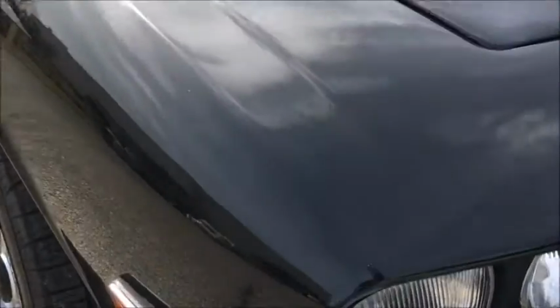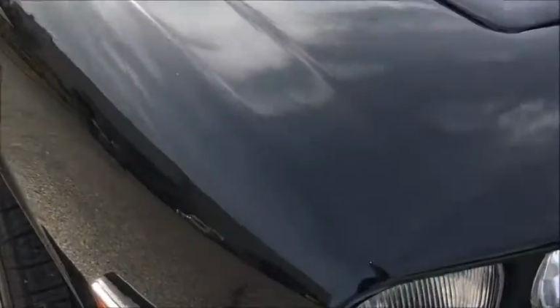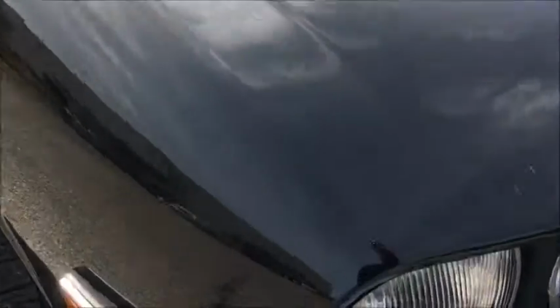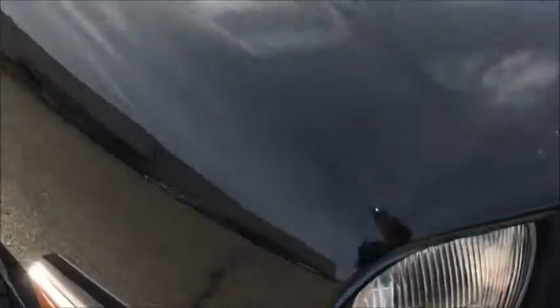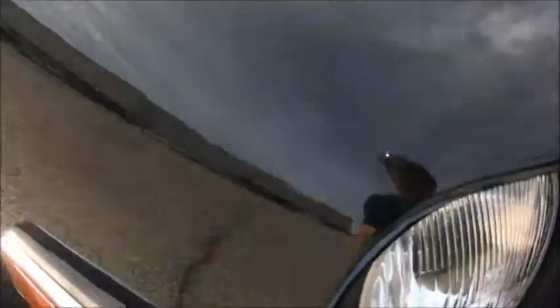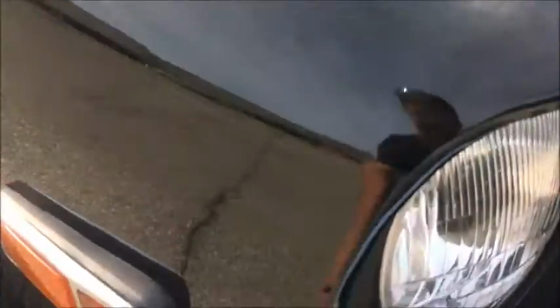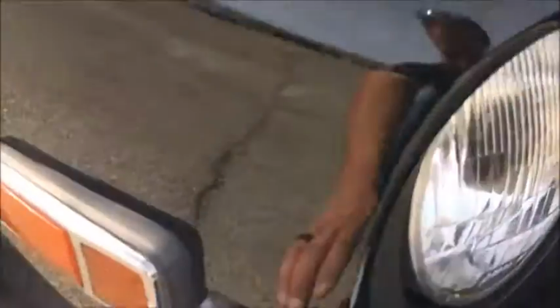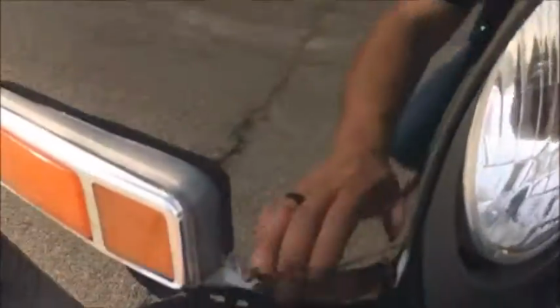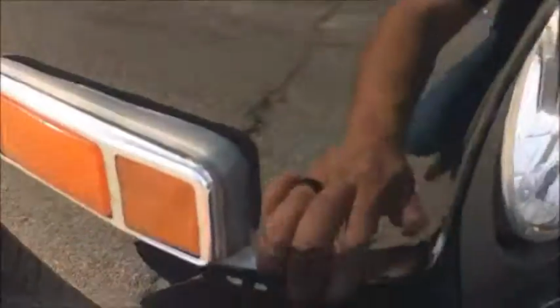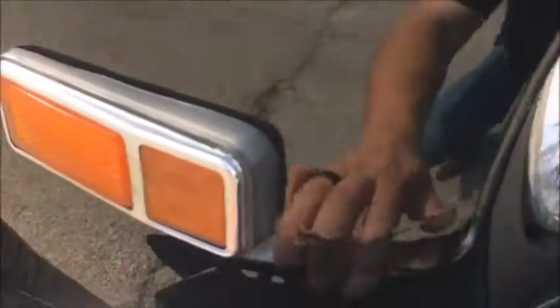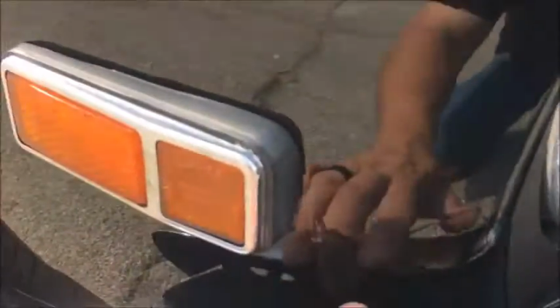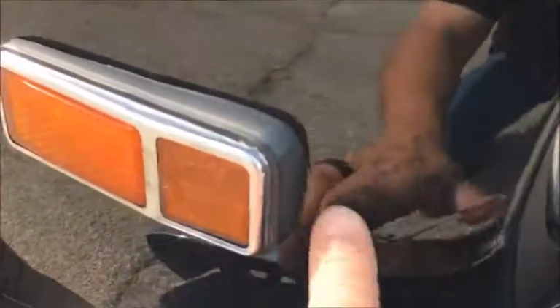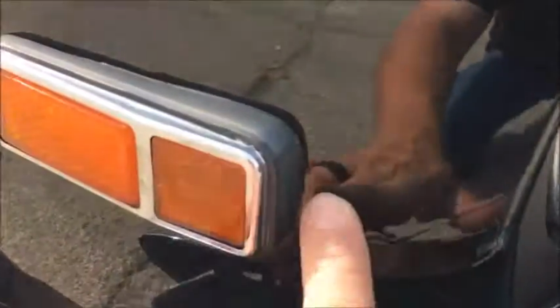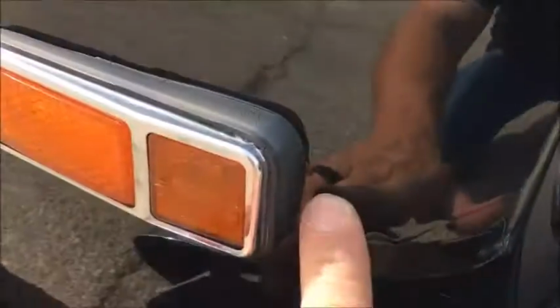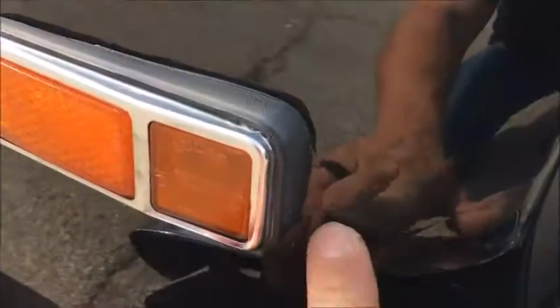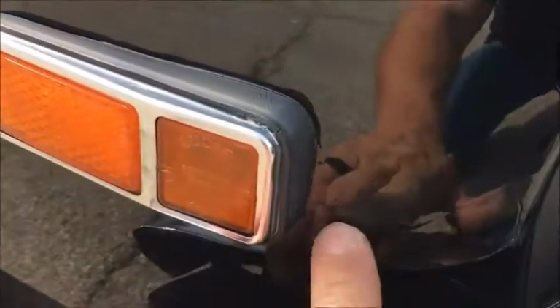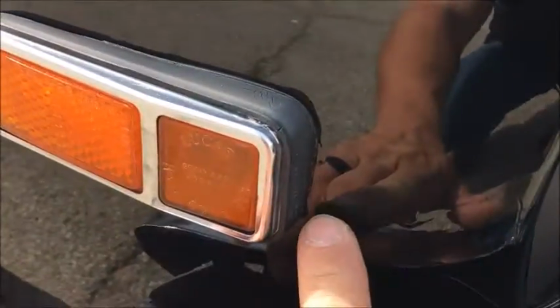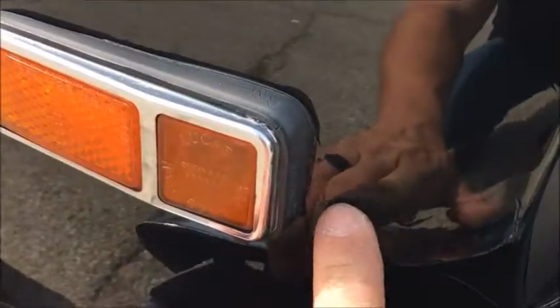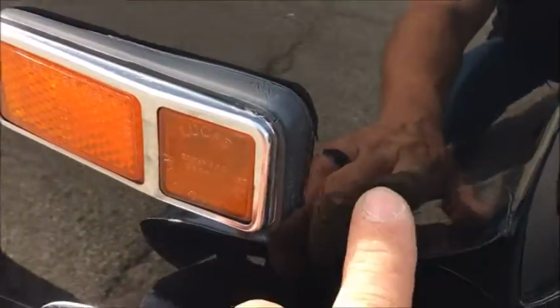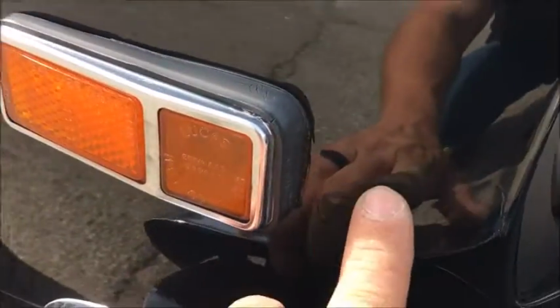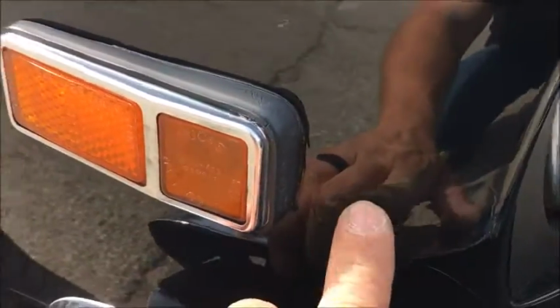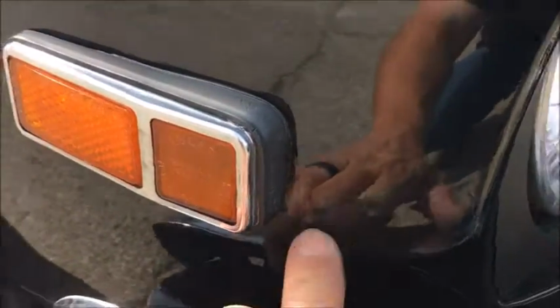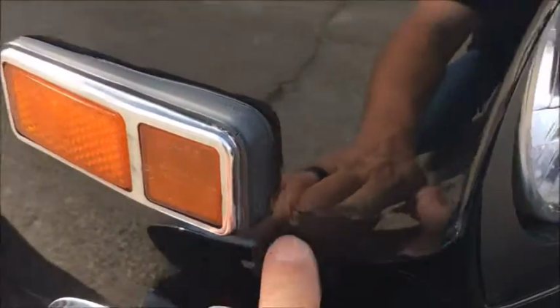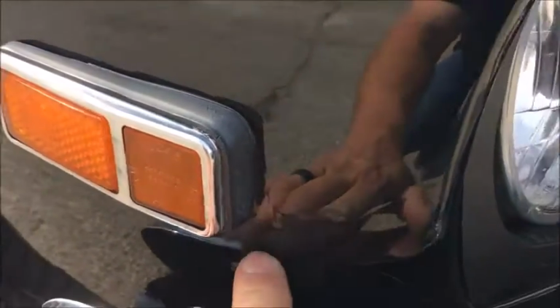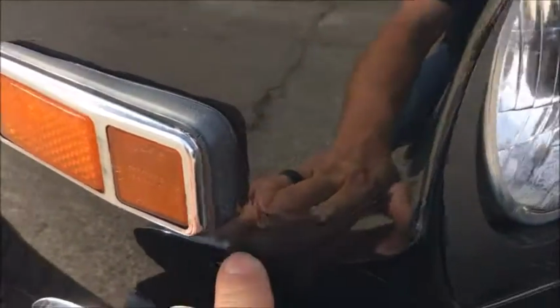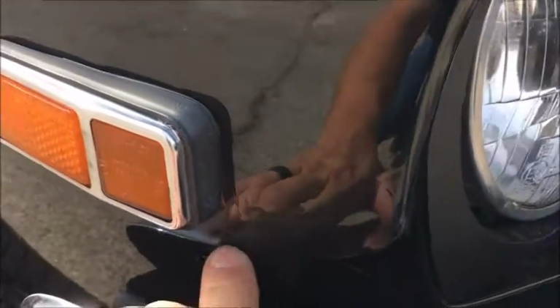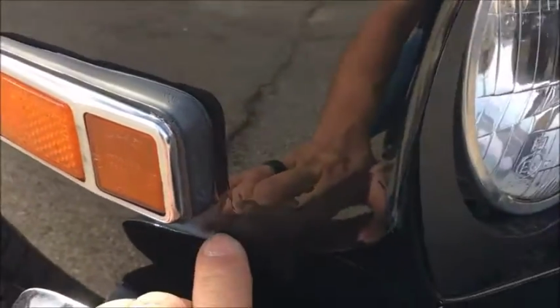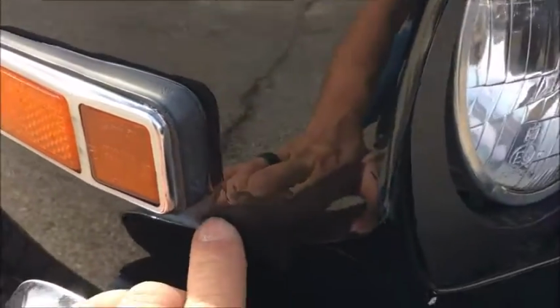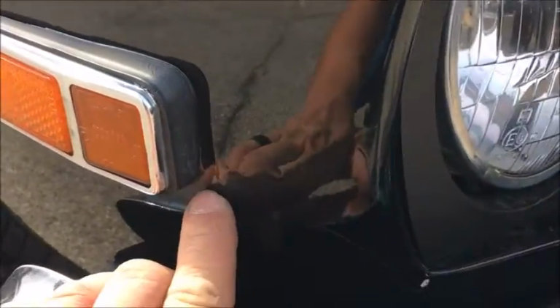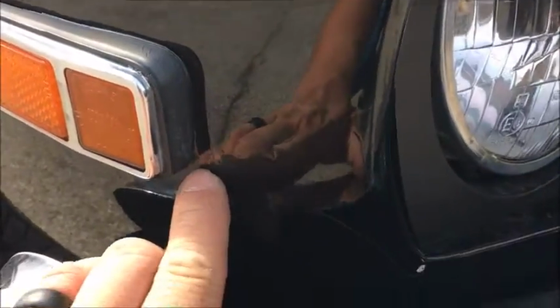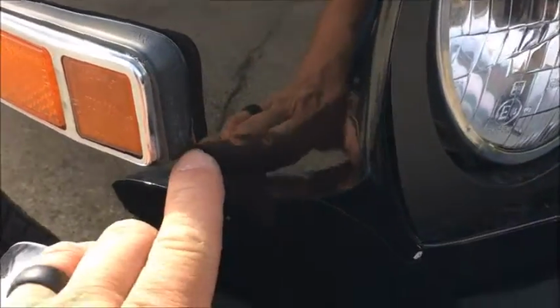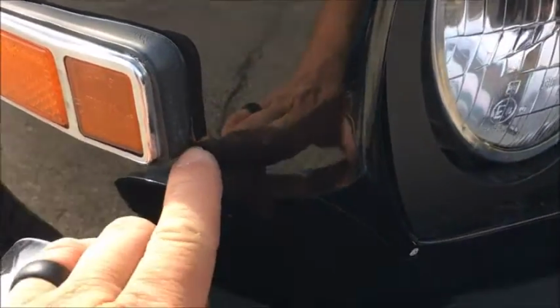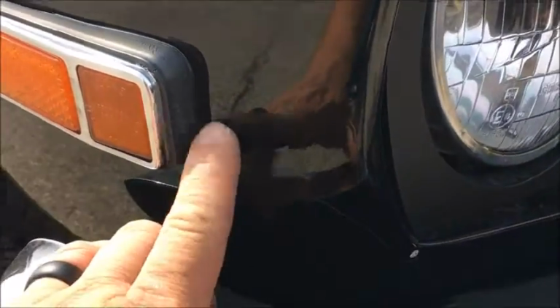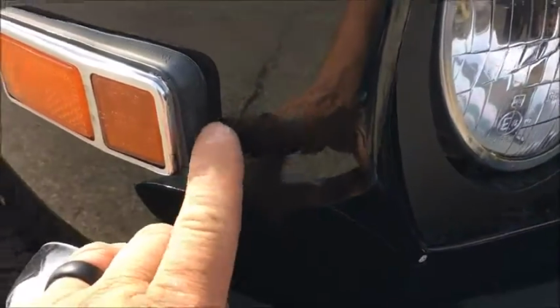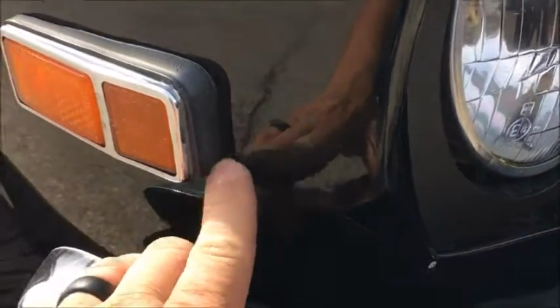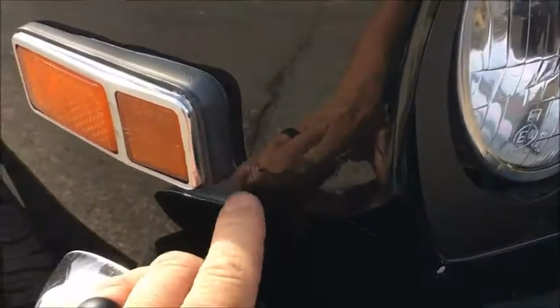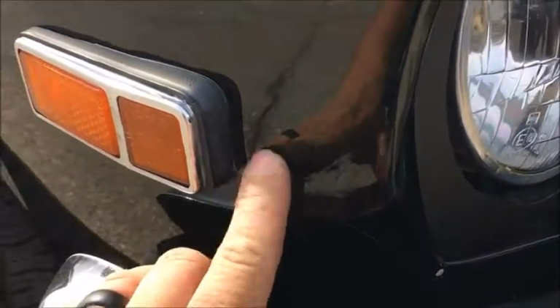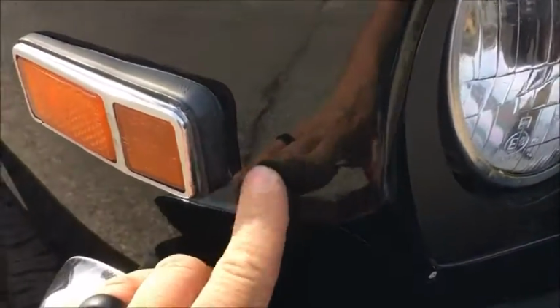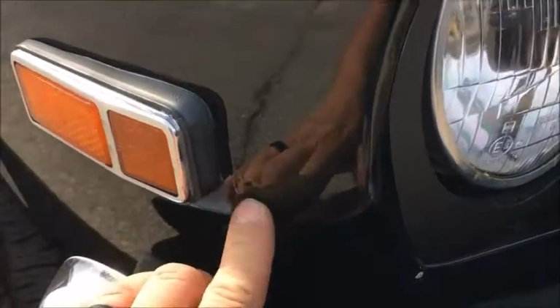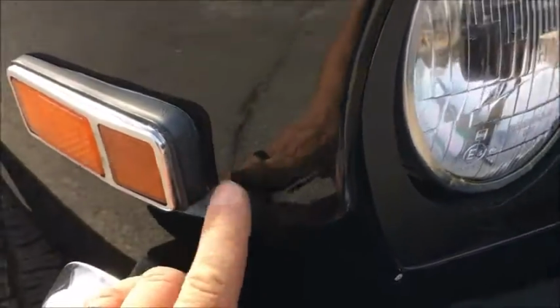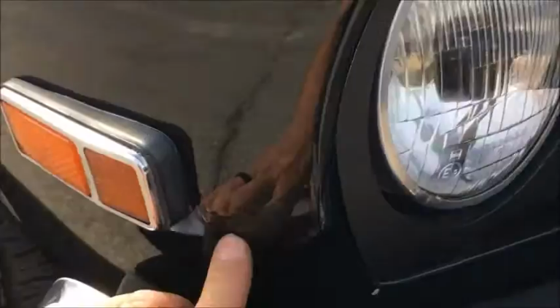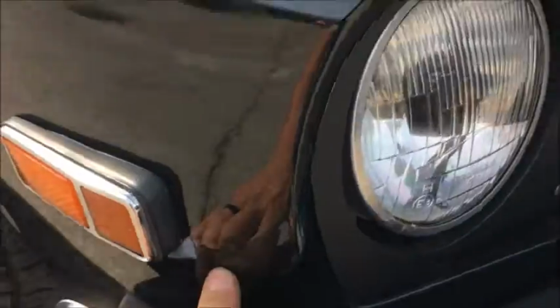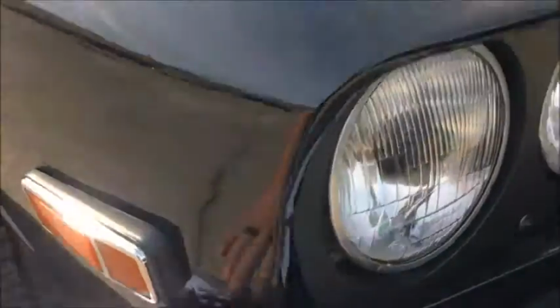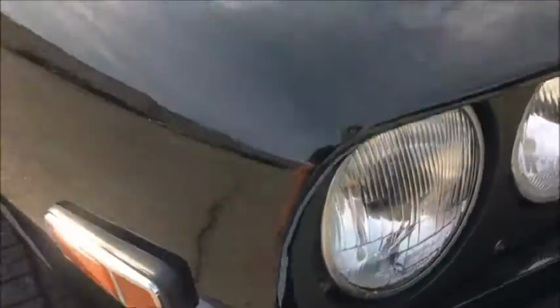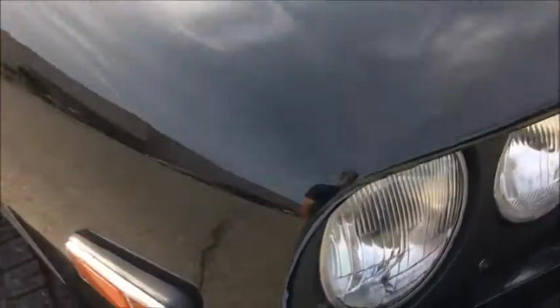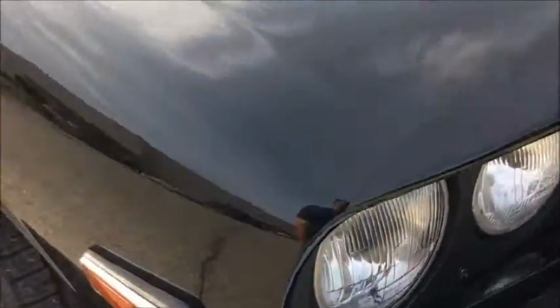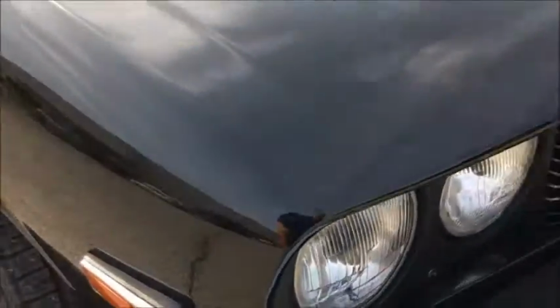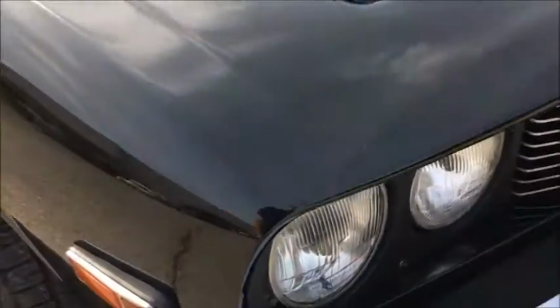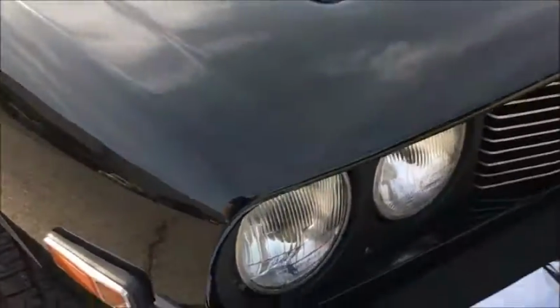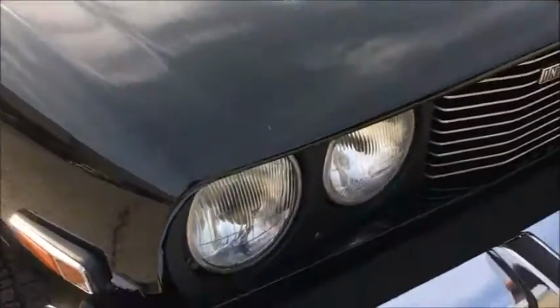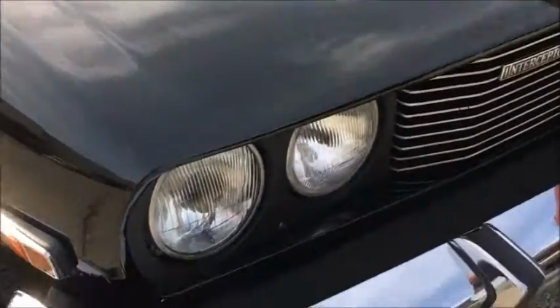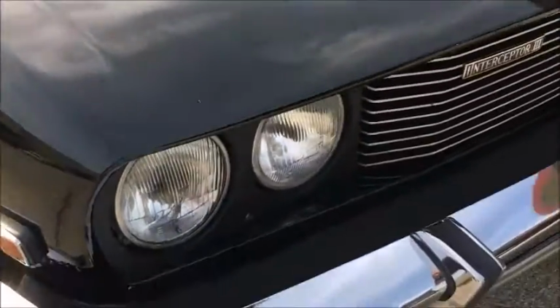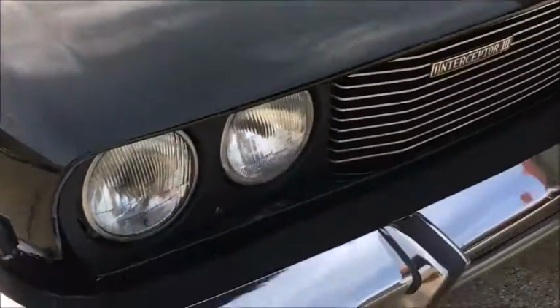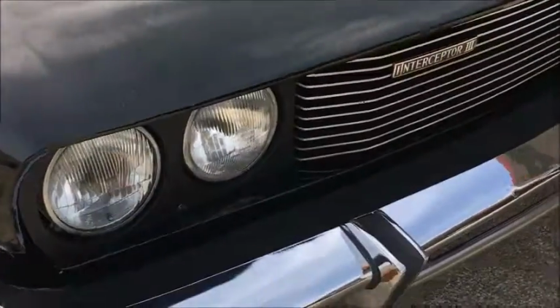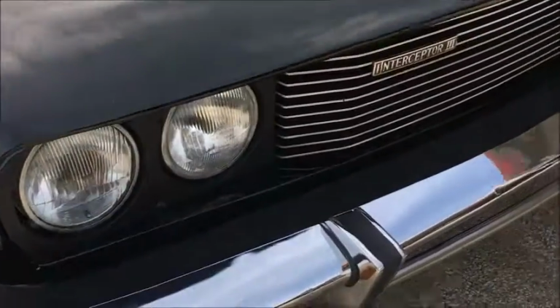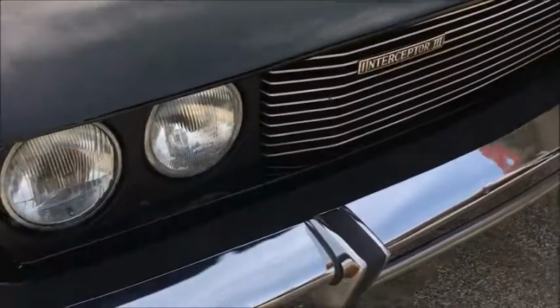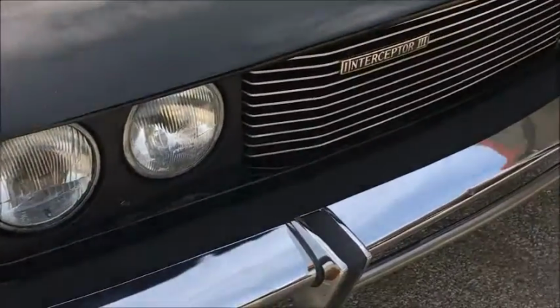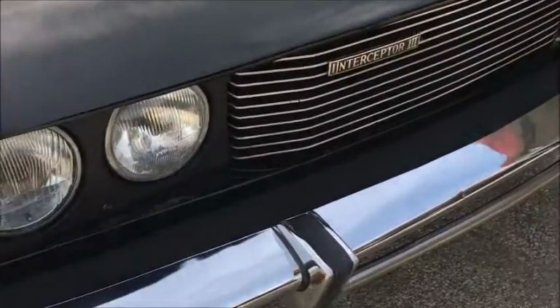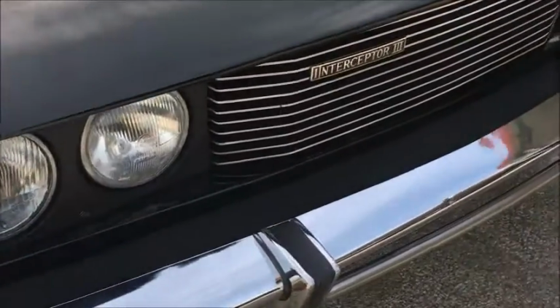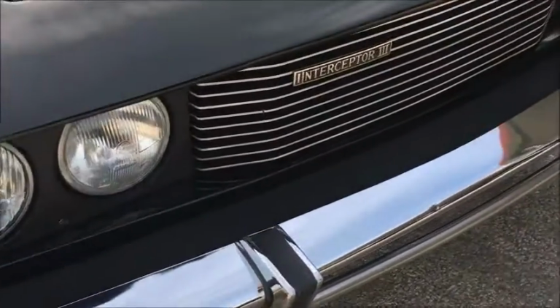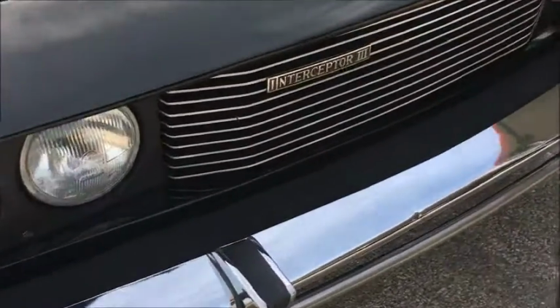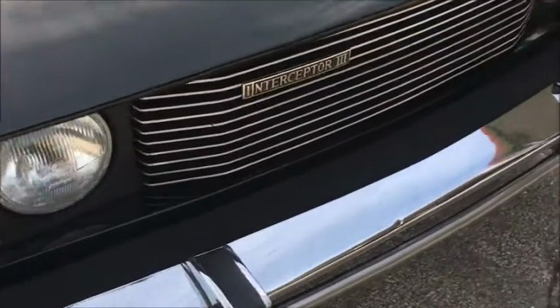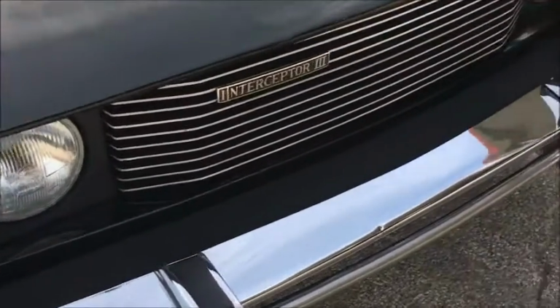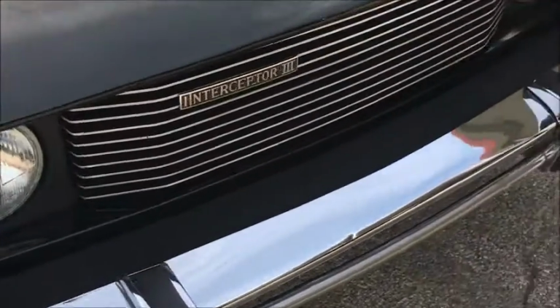You can see some of that respray problem right here — it's got some runs in it. They really could have done a better job at that.